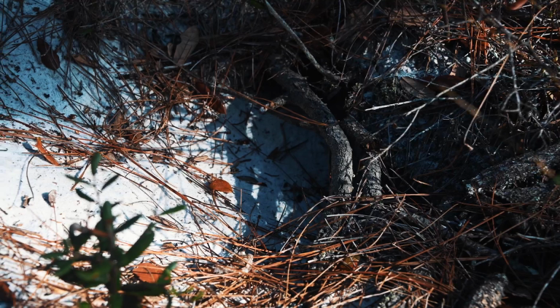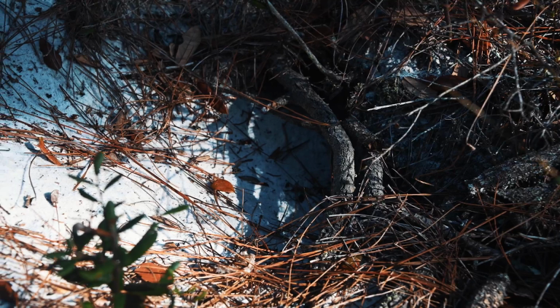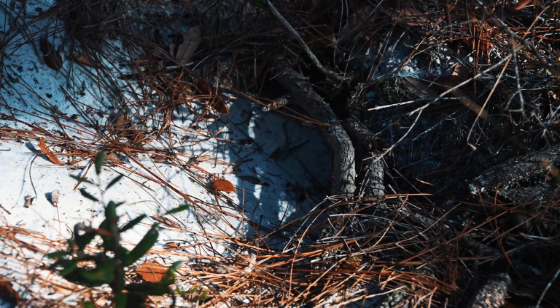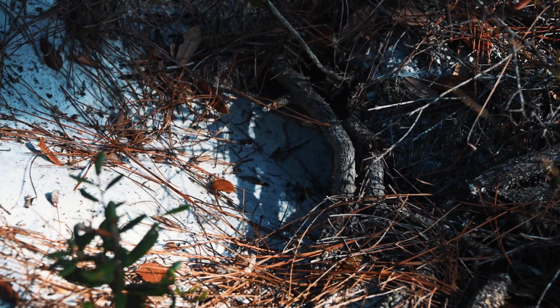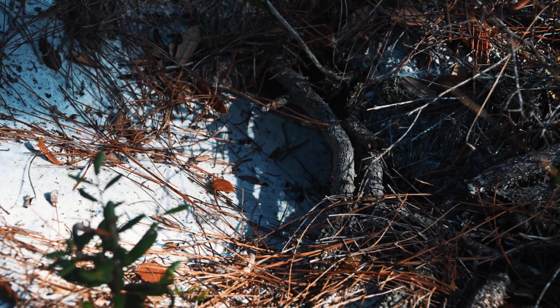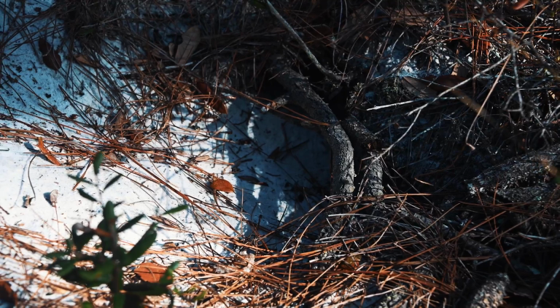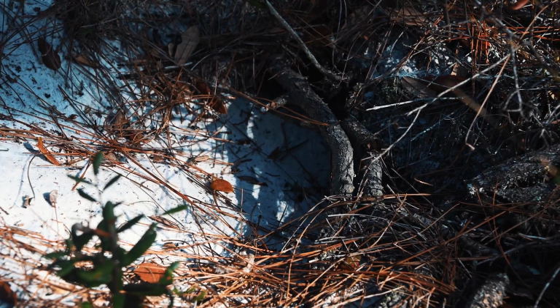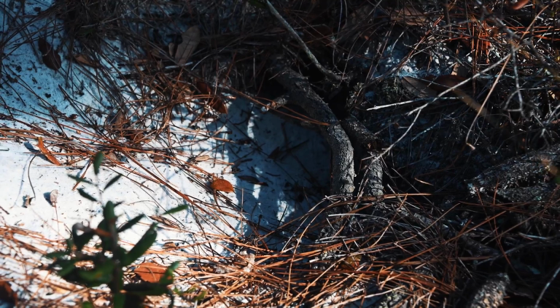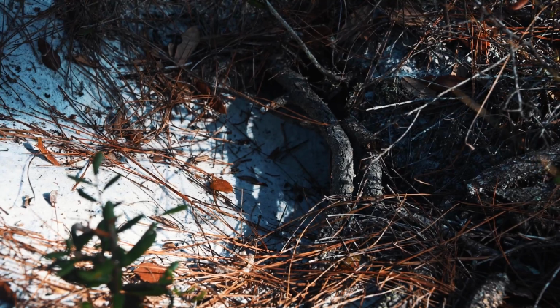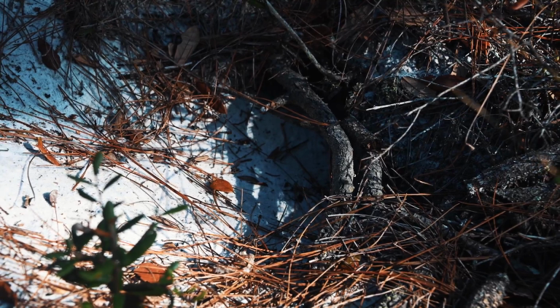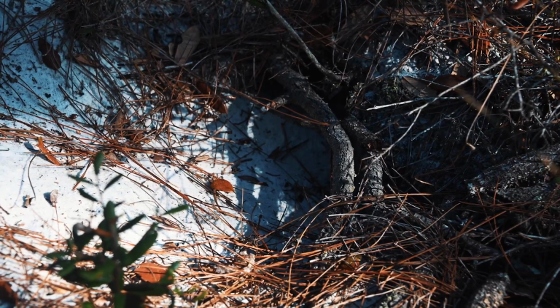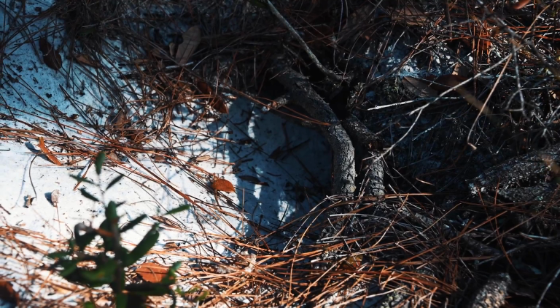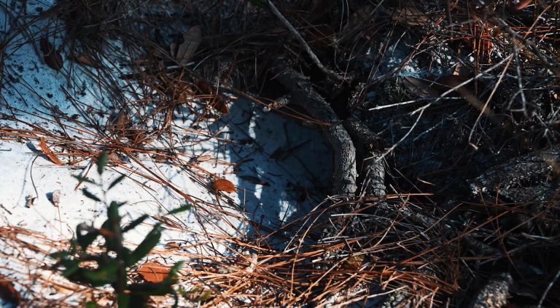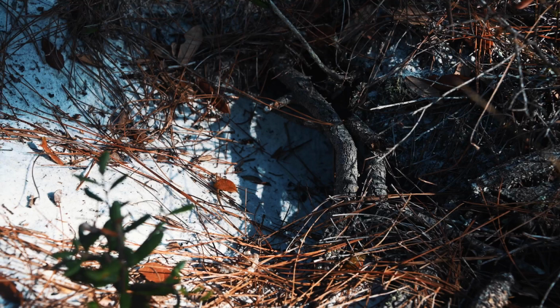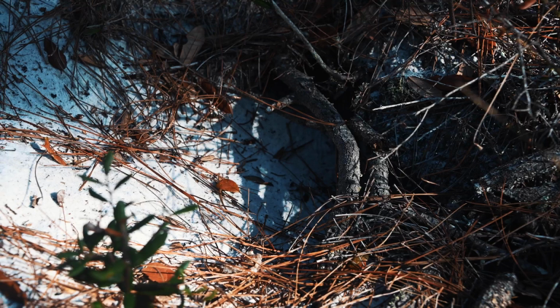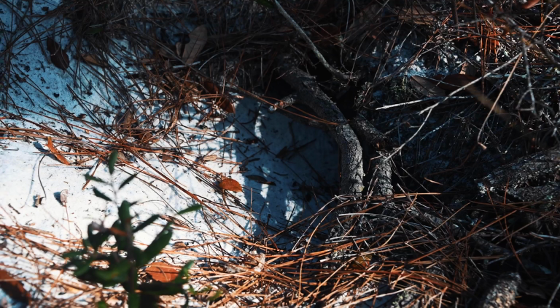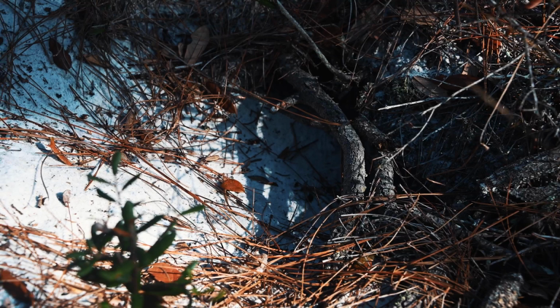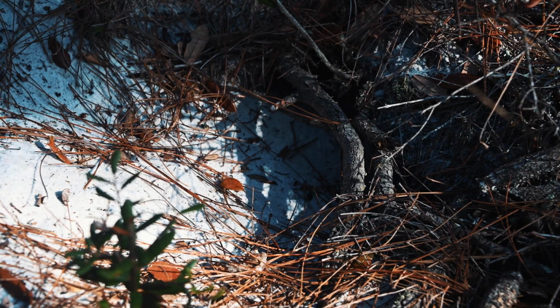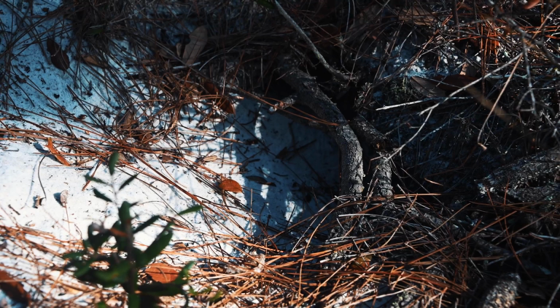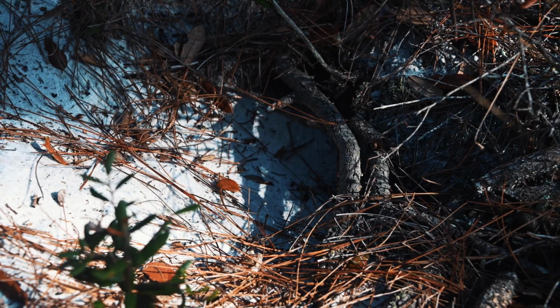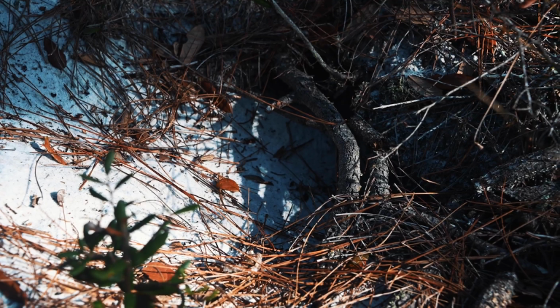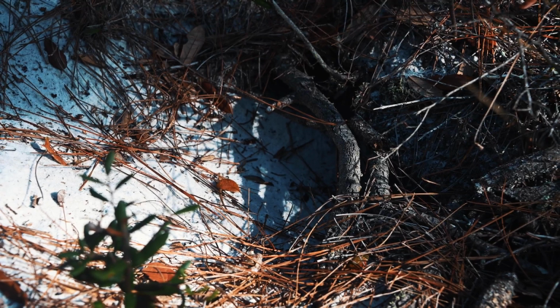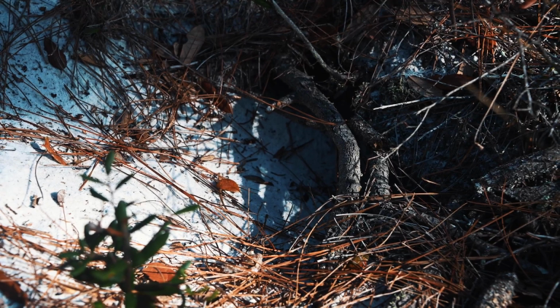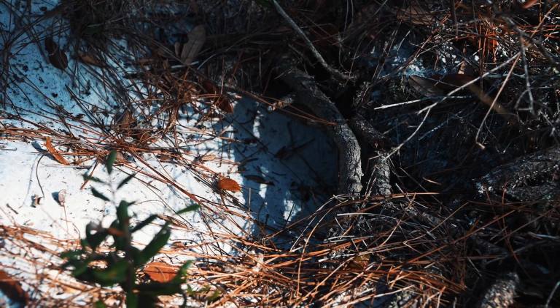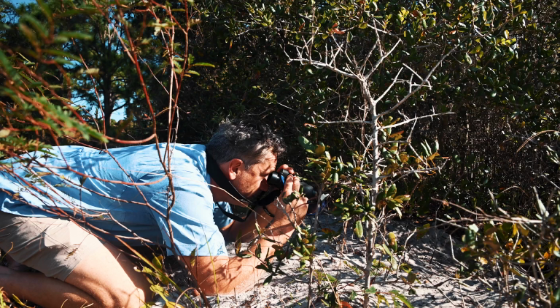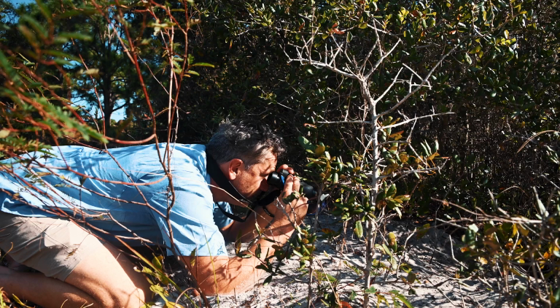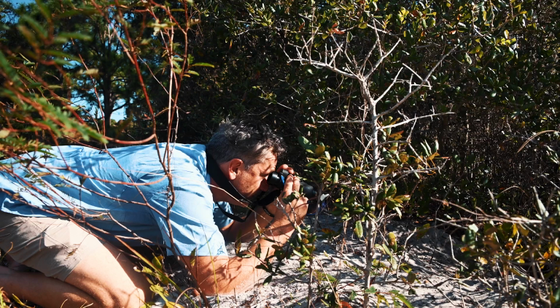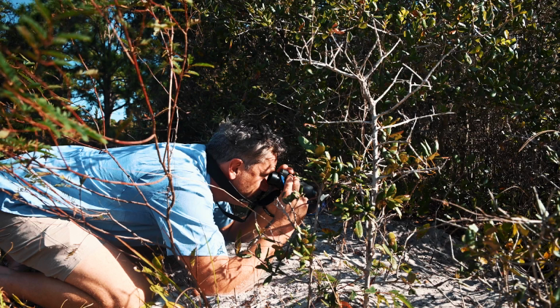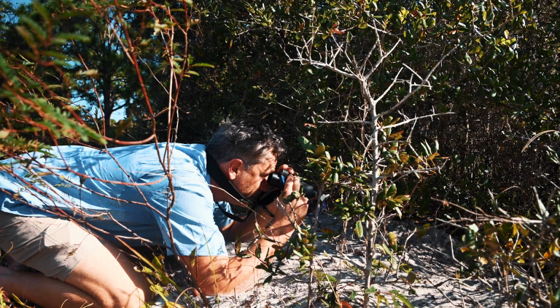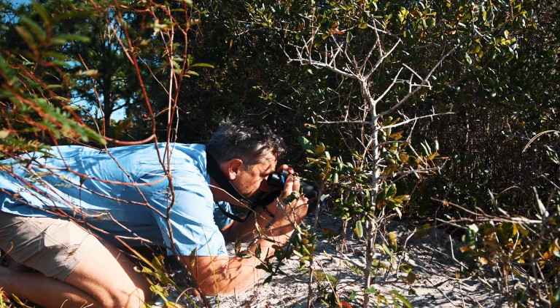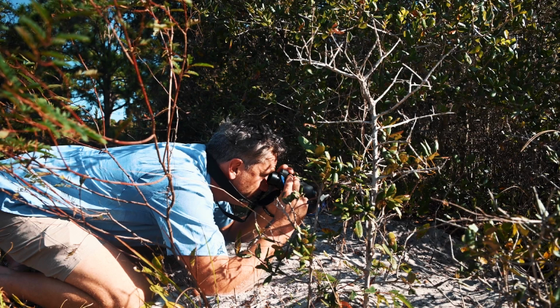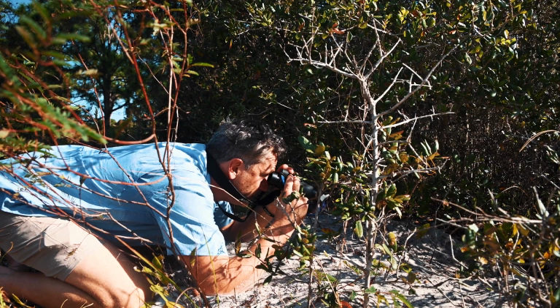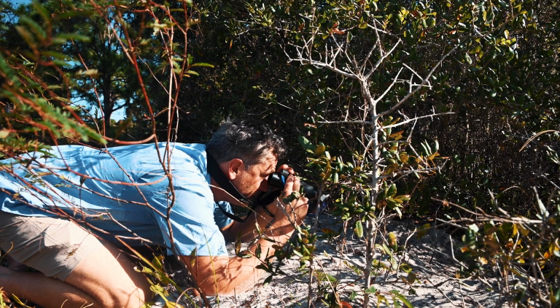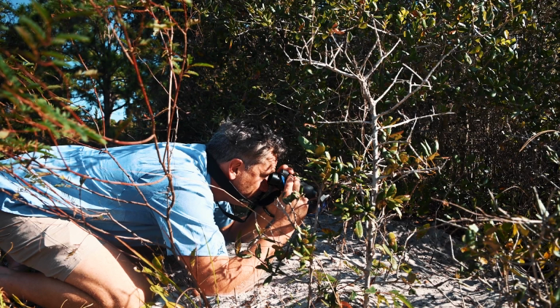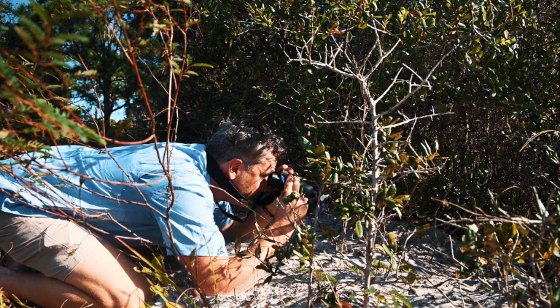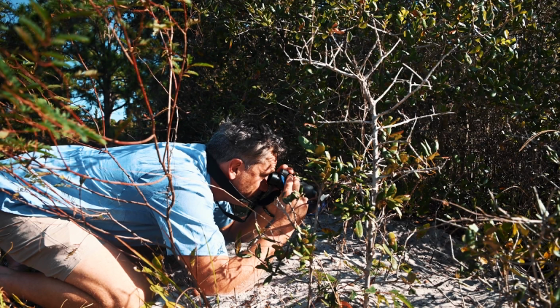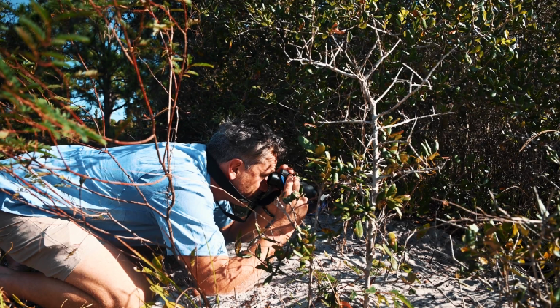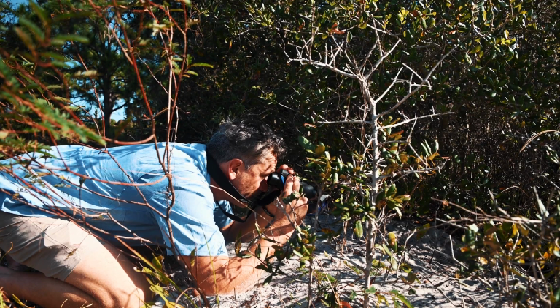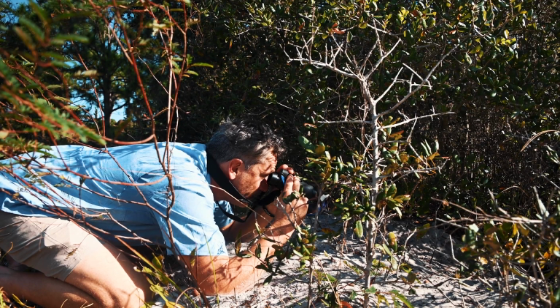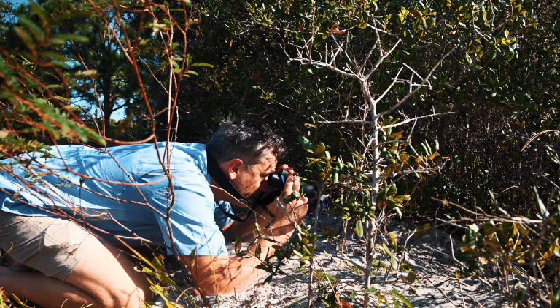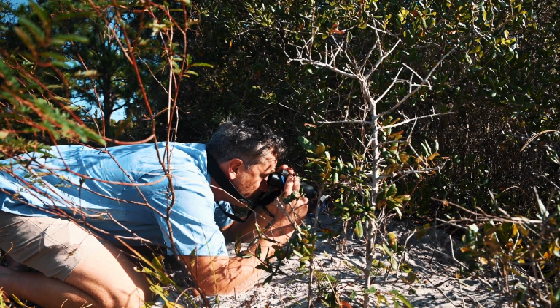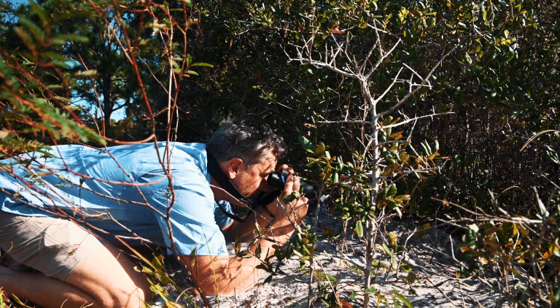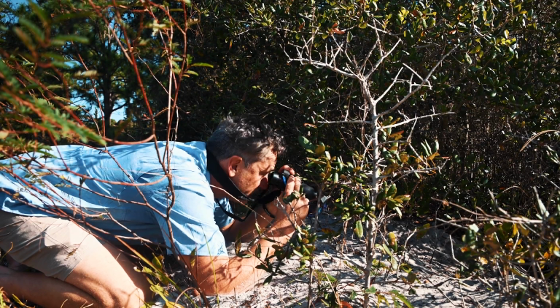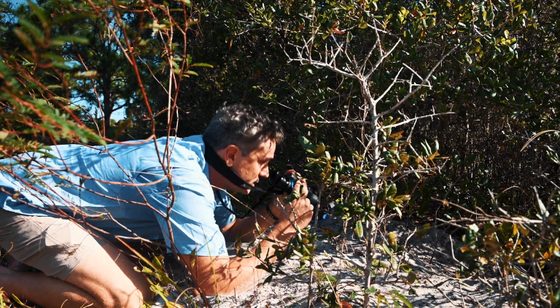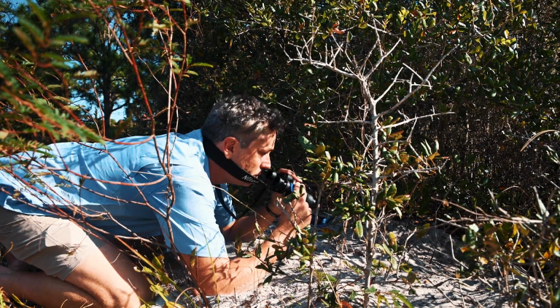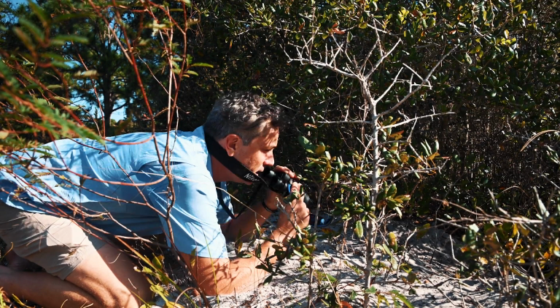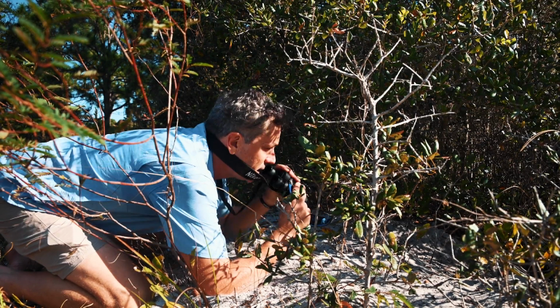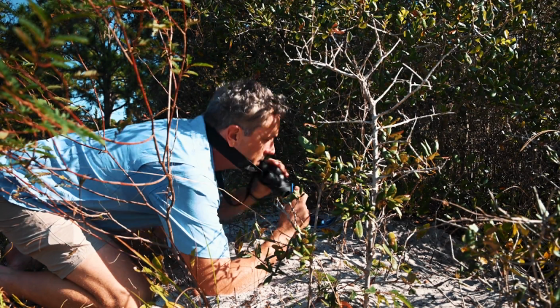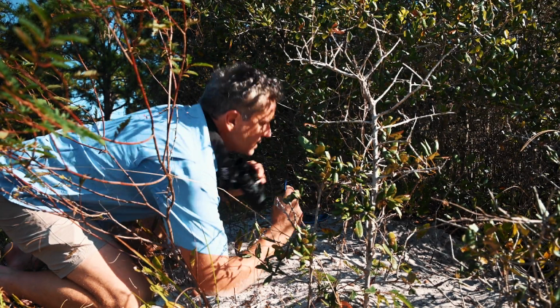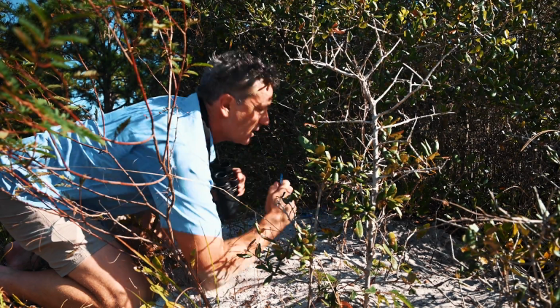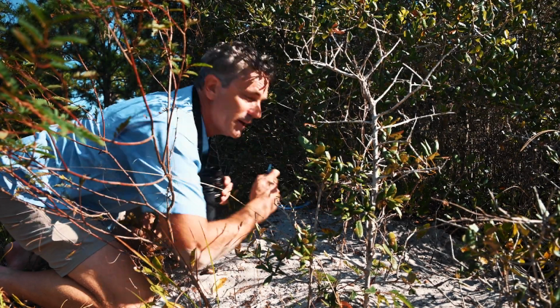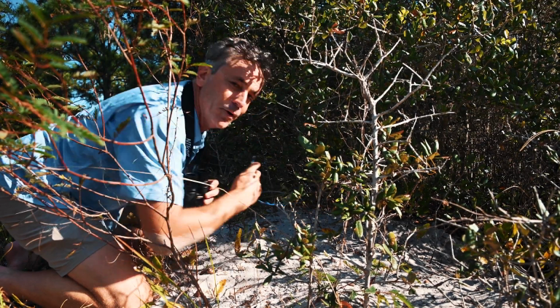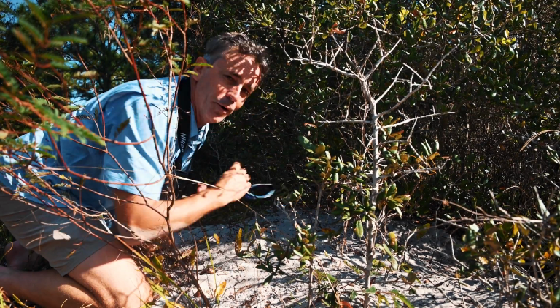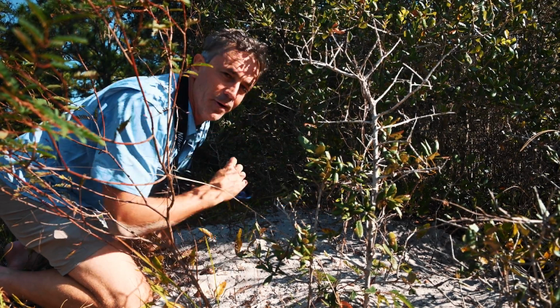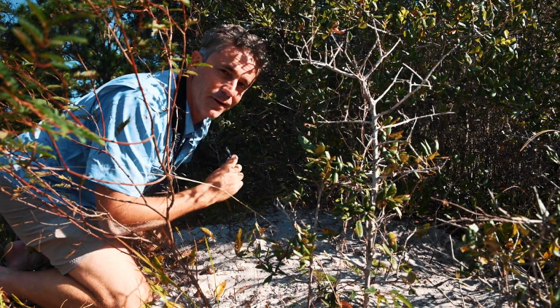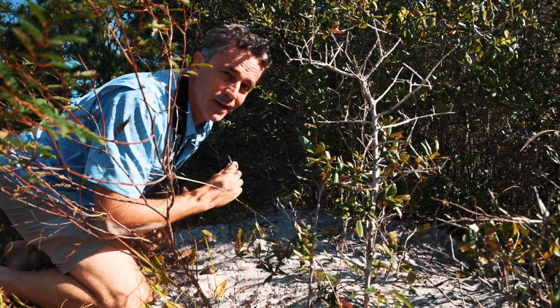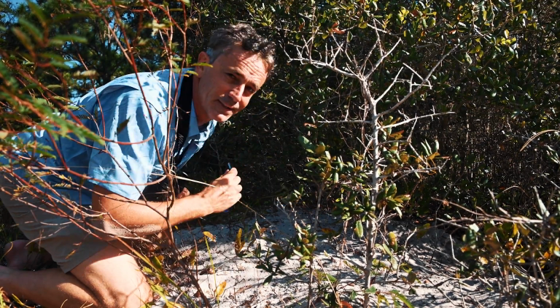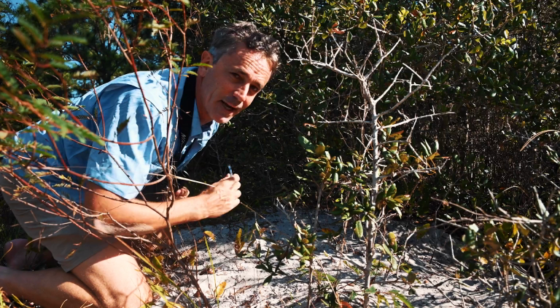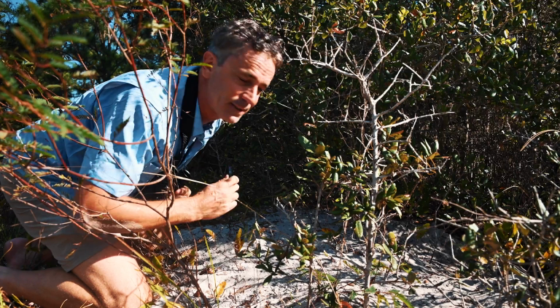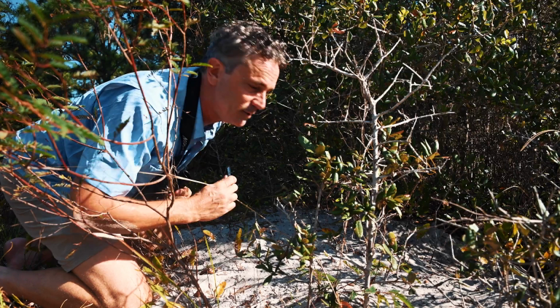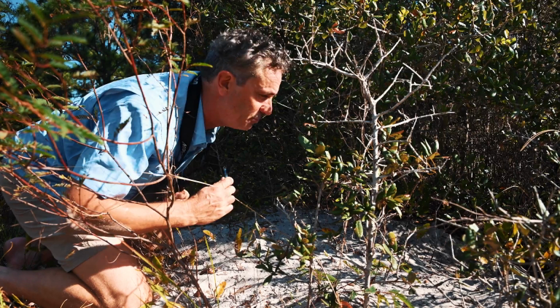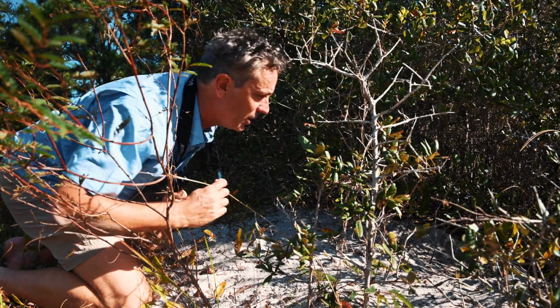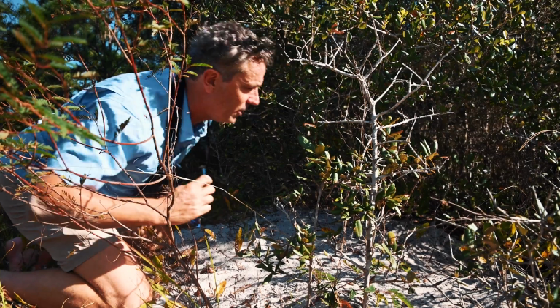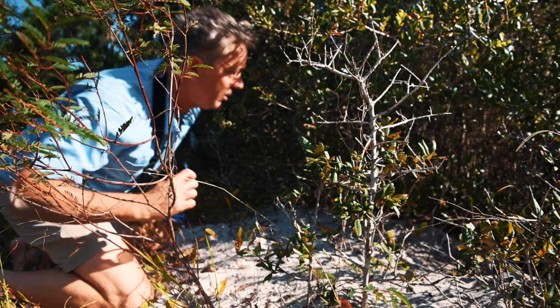Doesn't look like there's anybody home here - but a really good sign though, a nice active burrow.